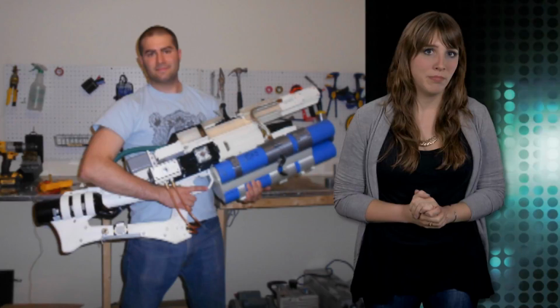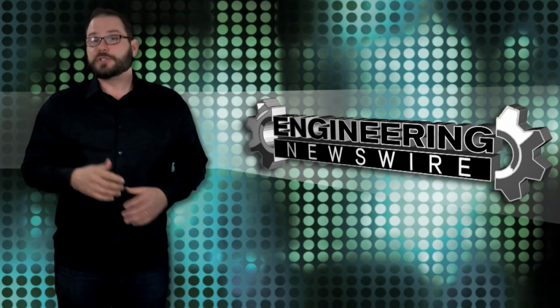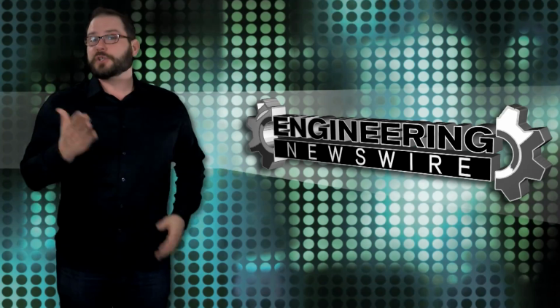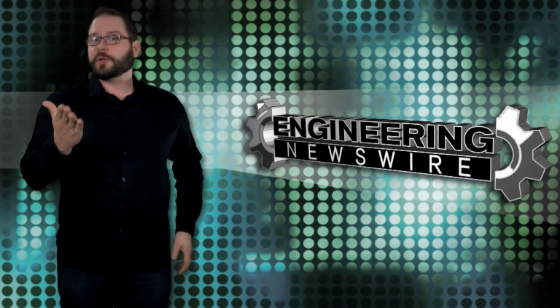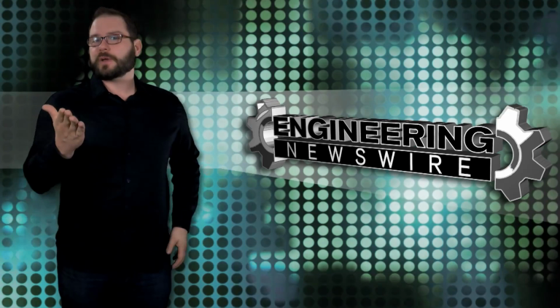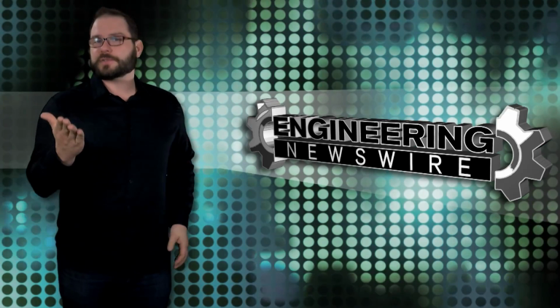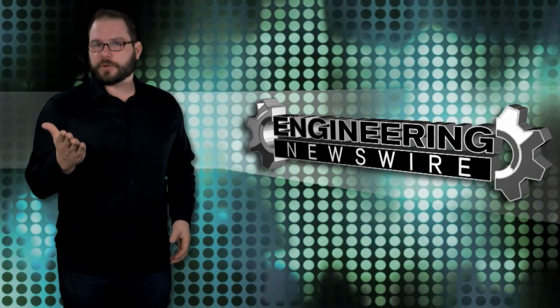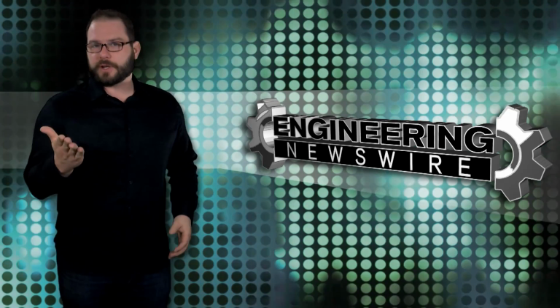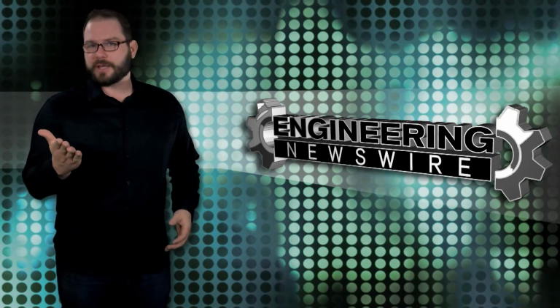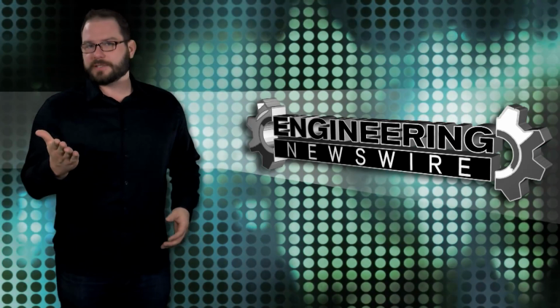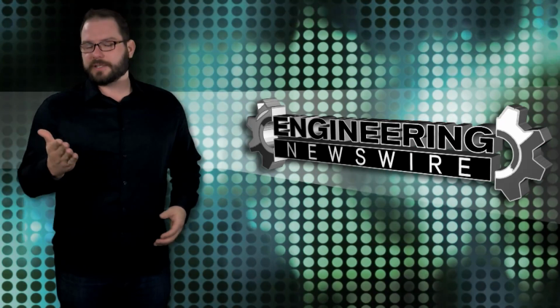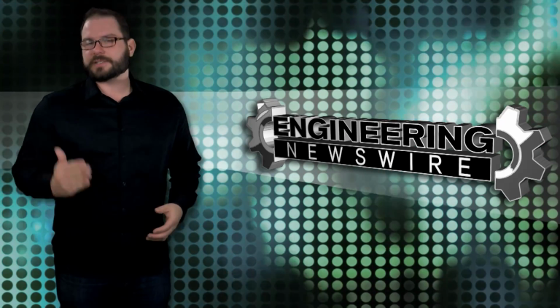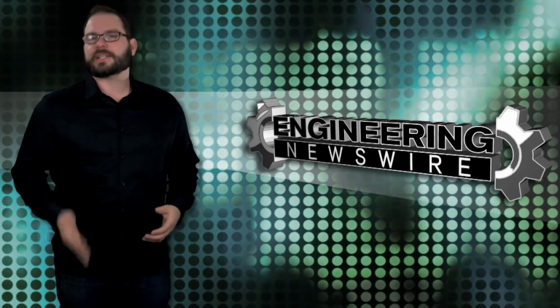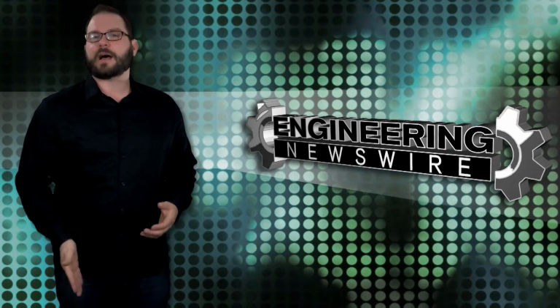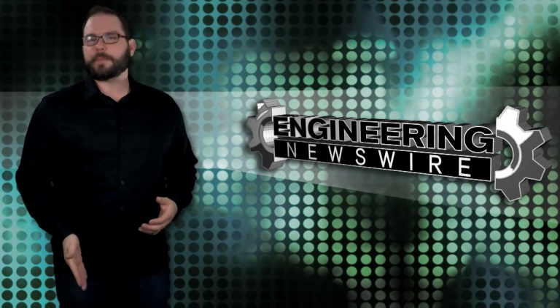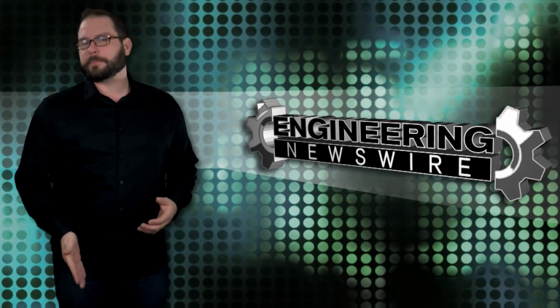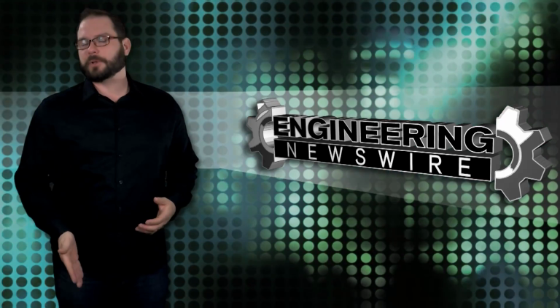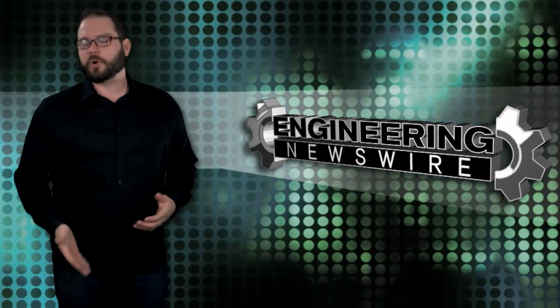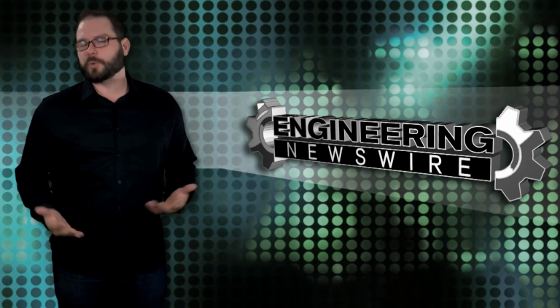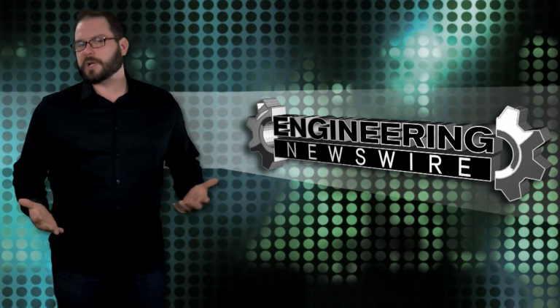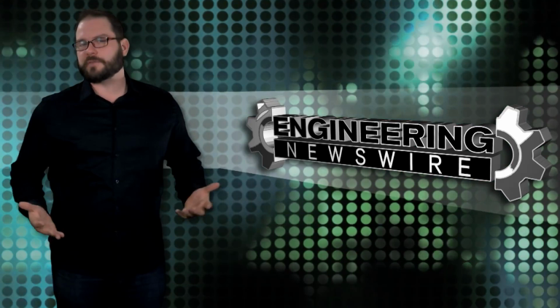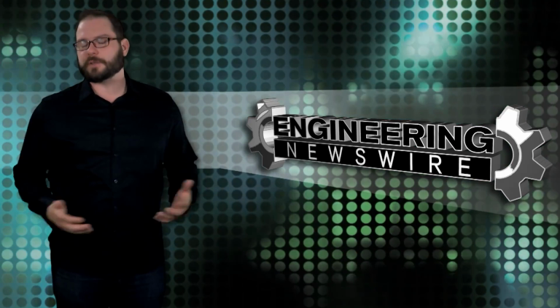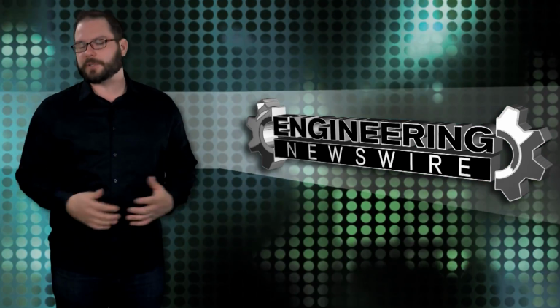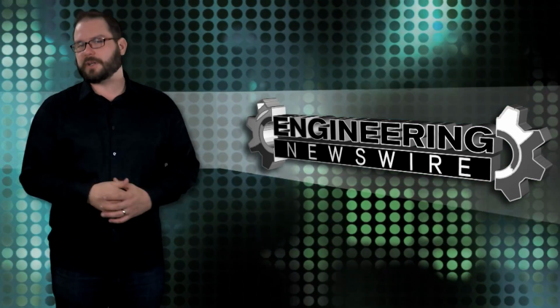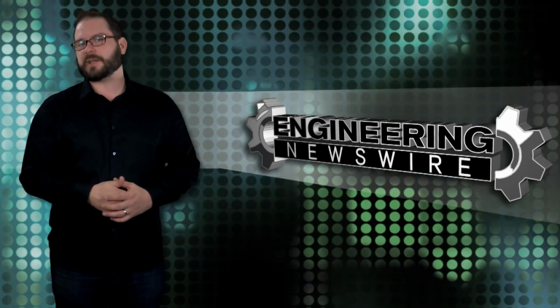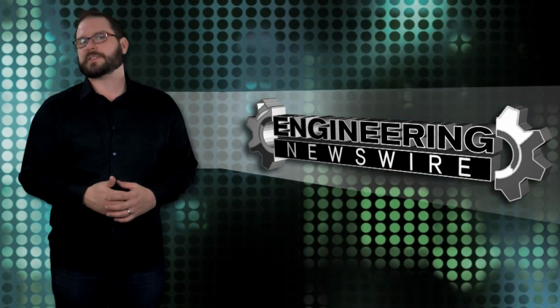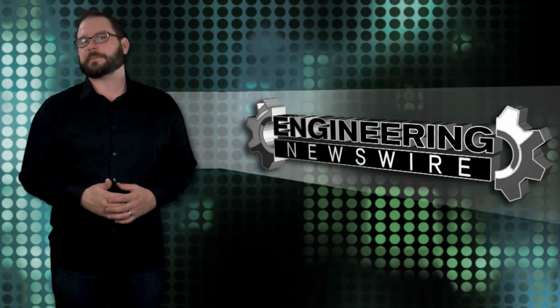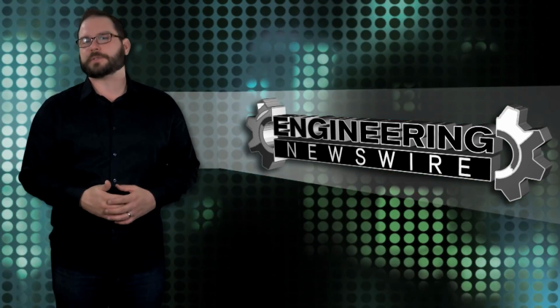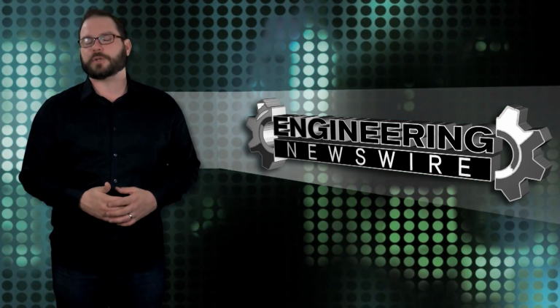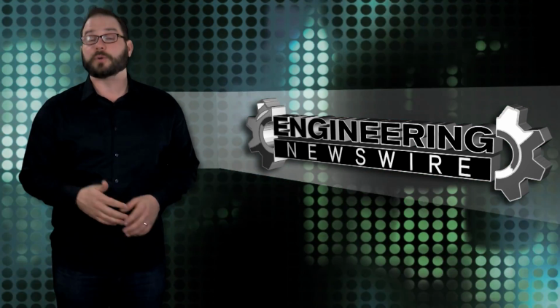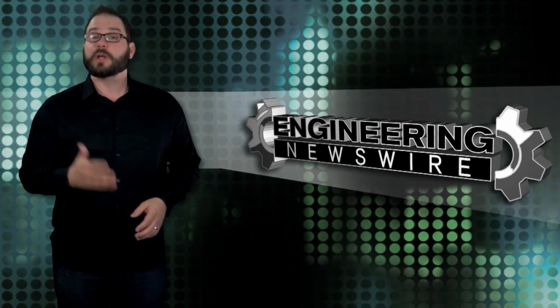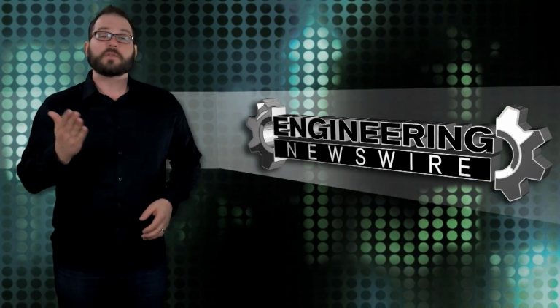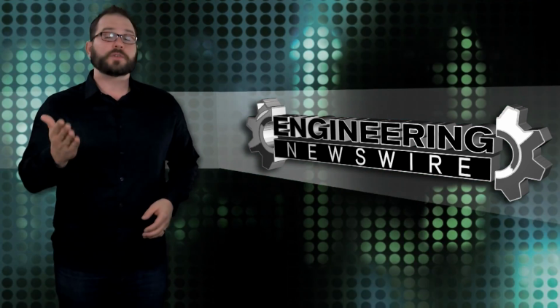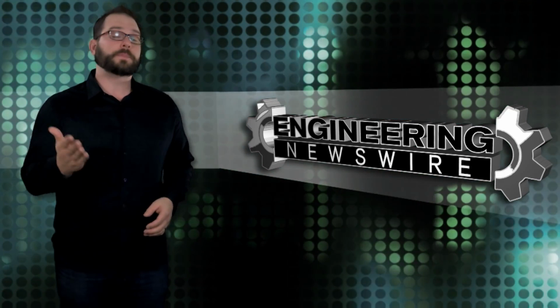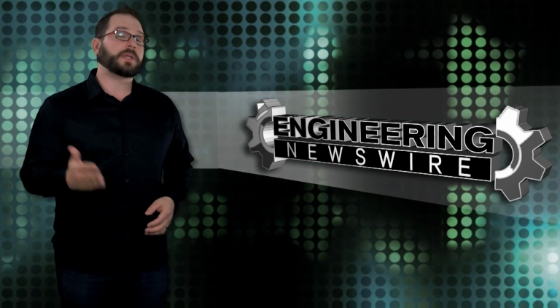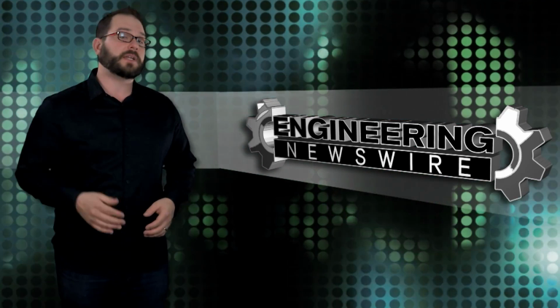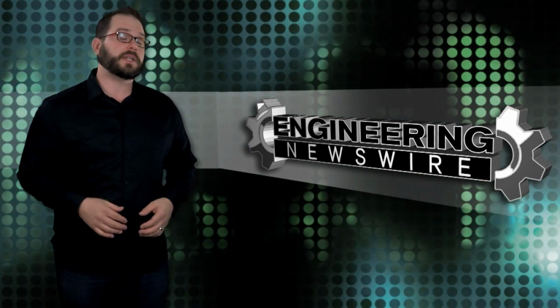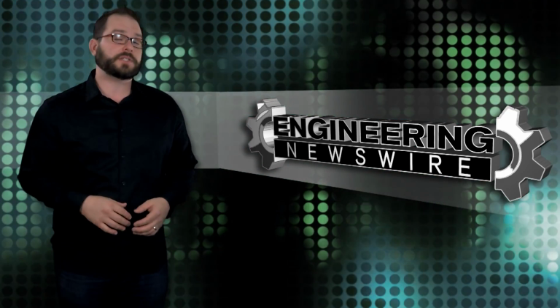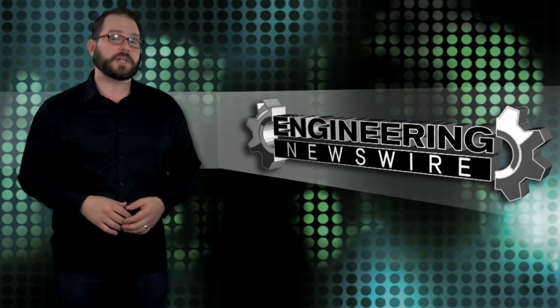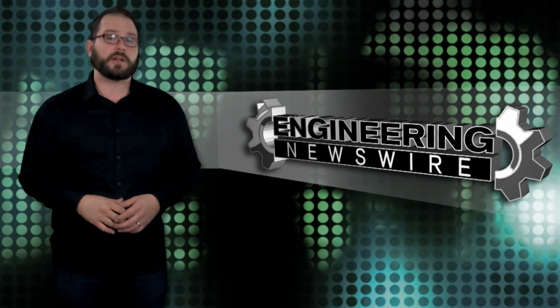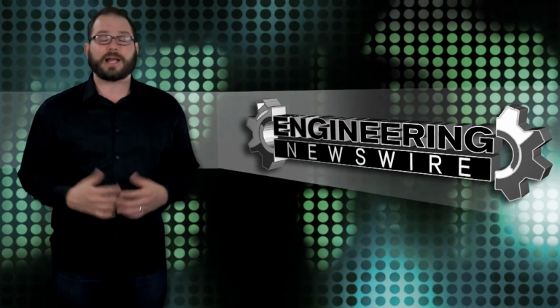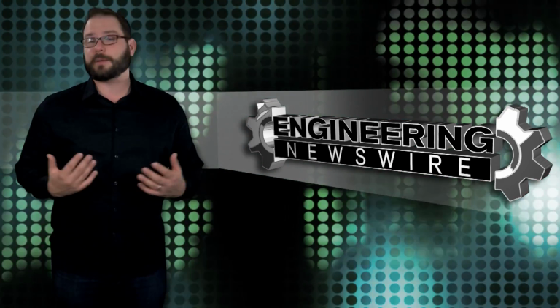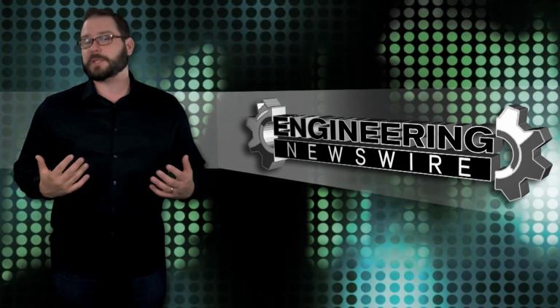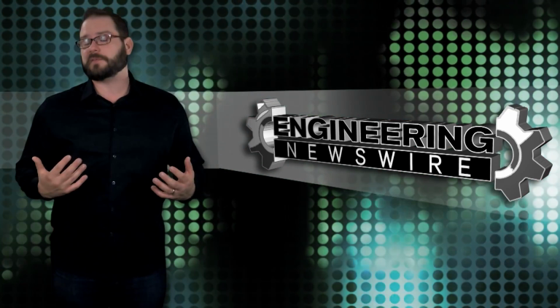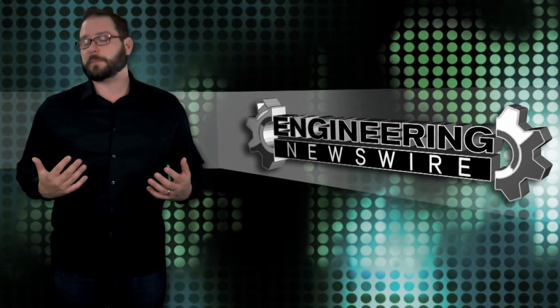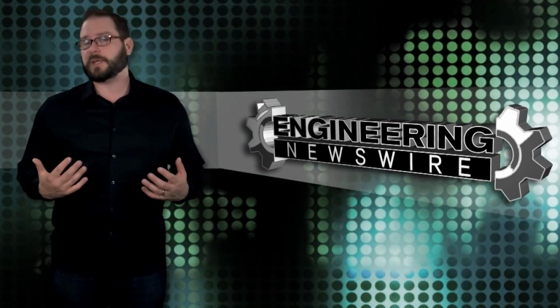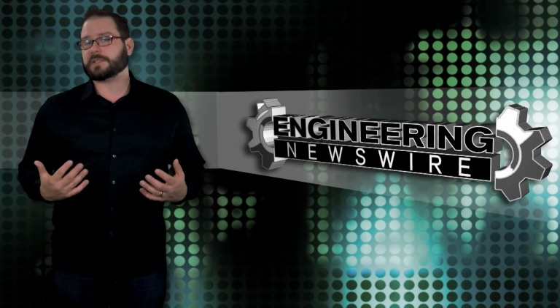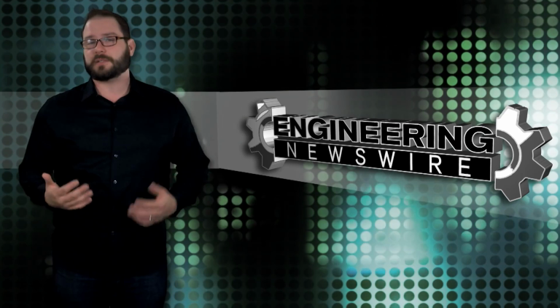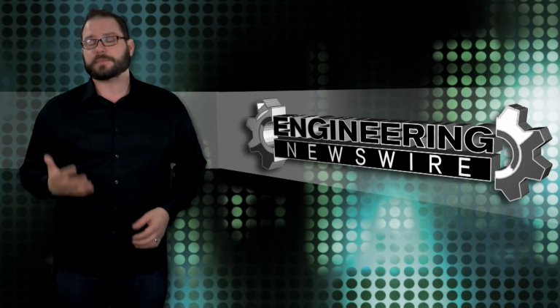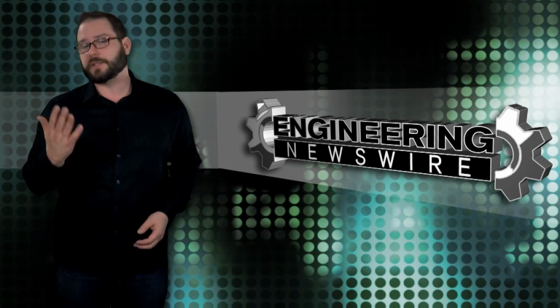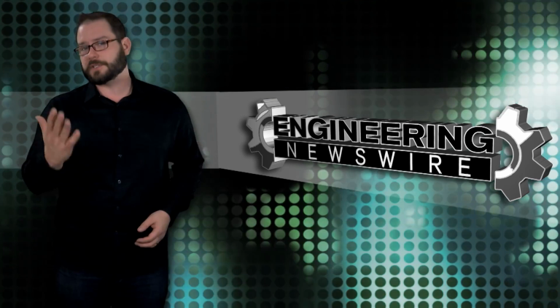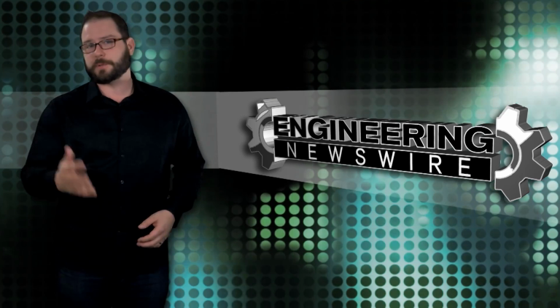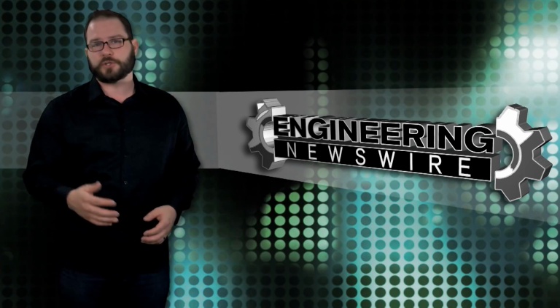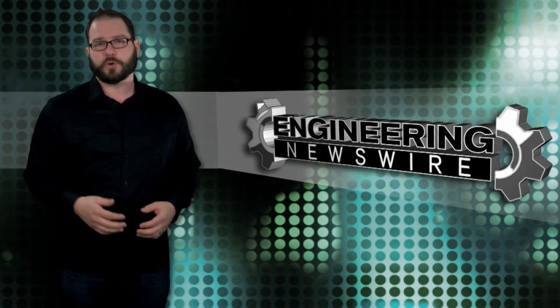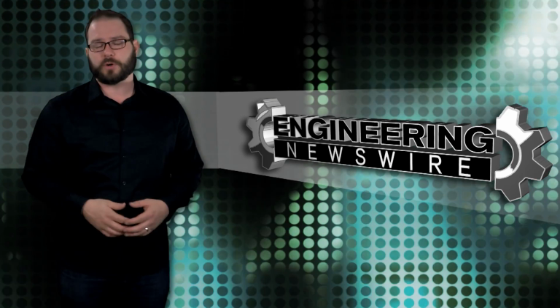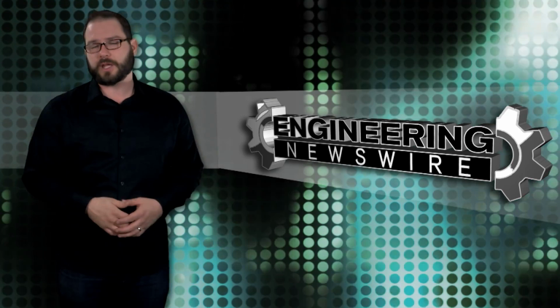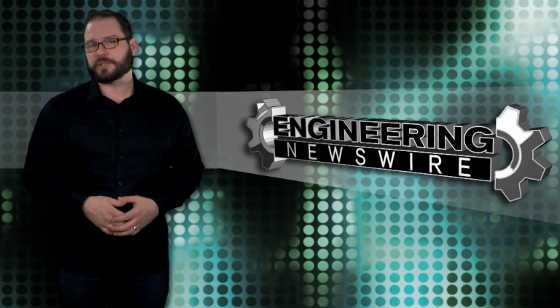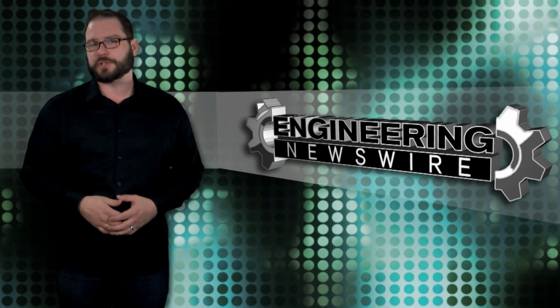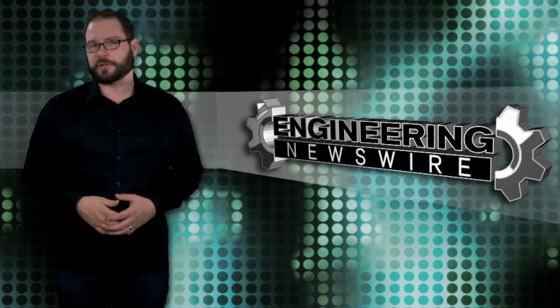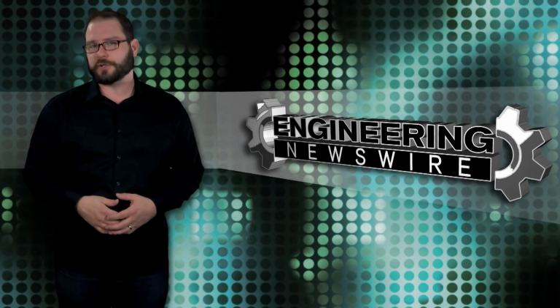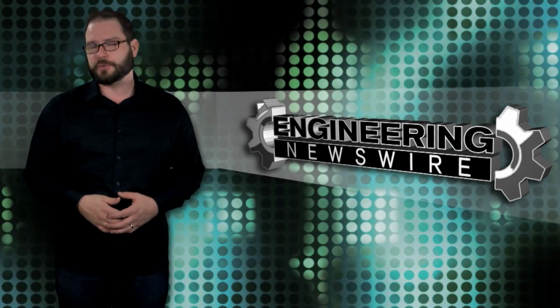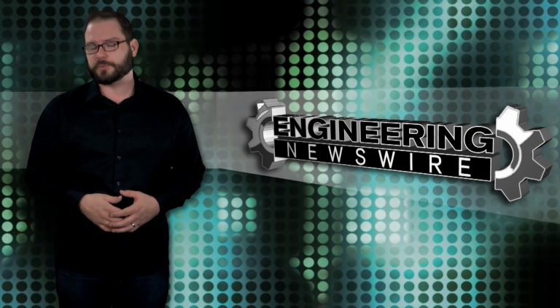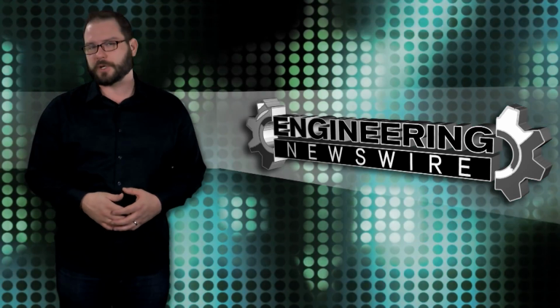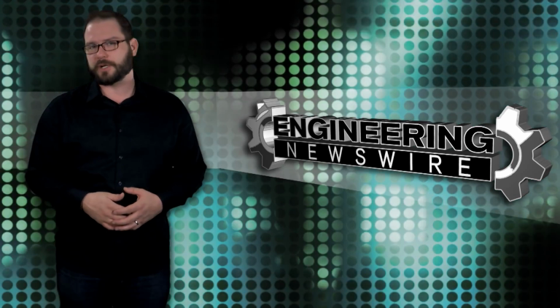Do you have story ideas? Comment below and we'll cover them in the next episode. For the PD&D Channel, I'm David Manti, and this has been your Engineering Newswire.